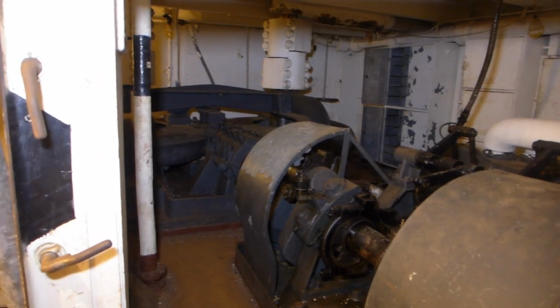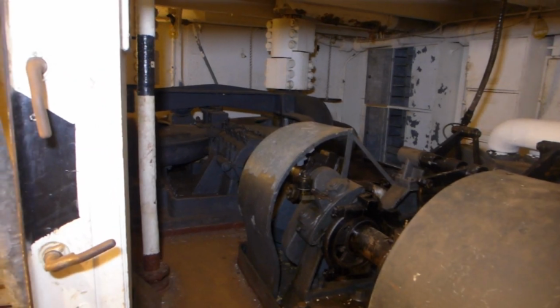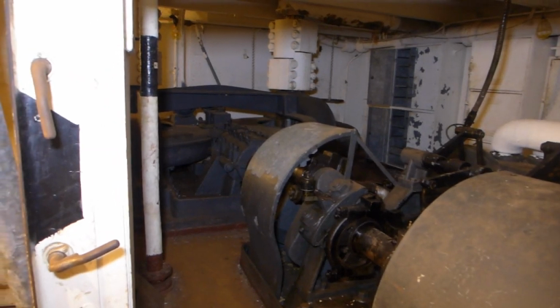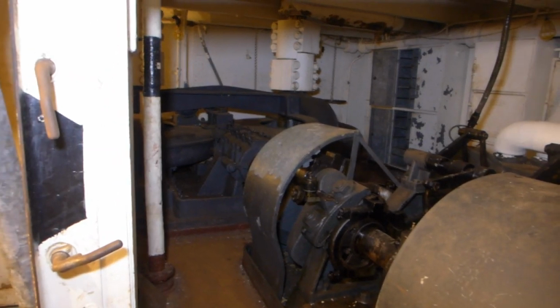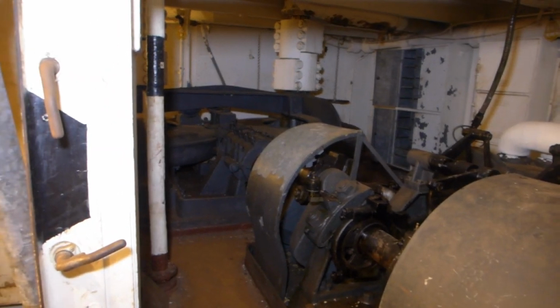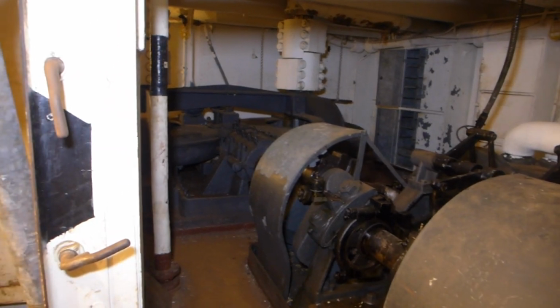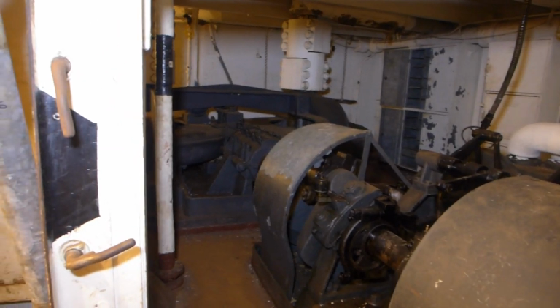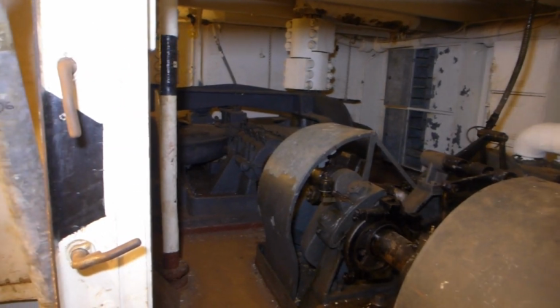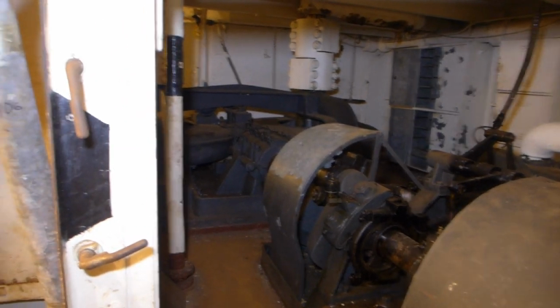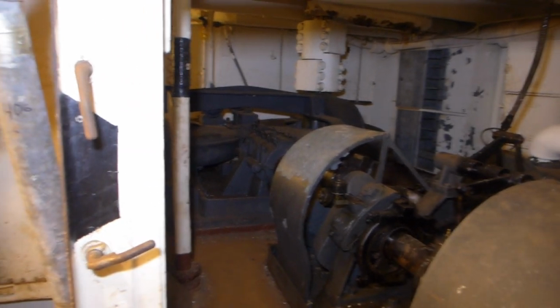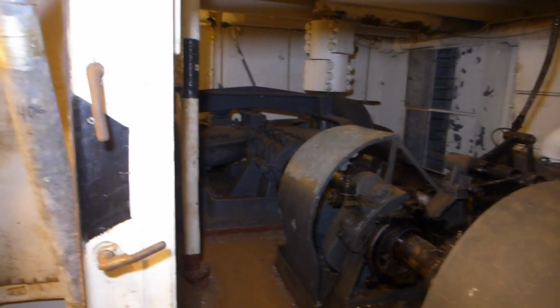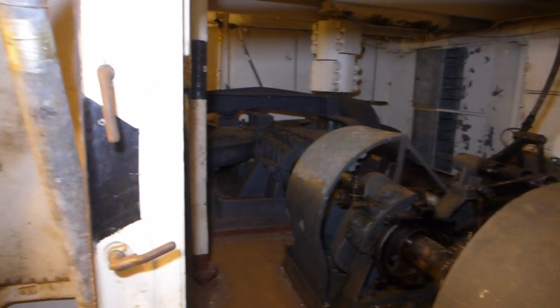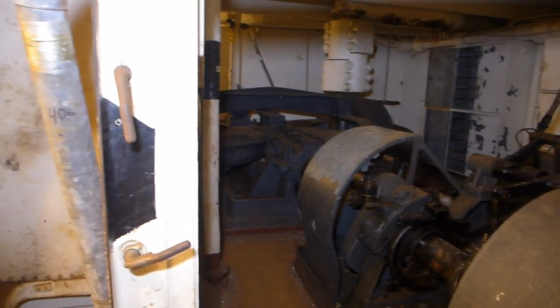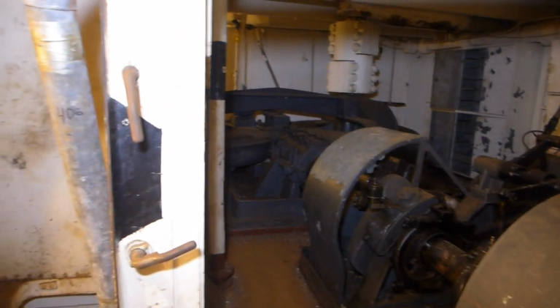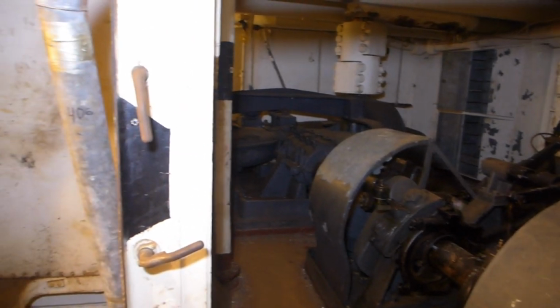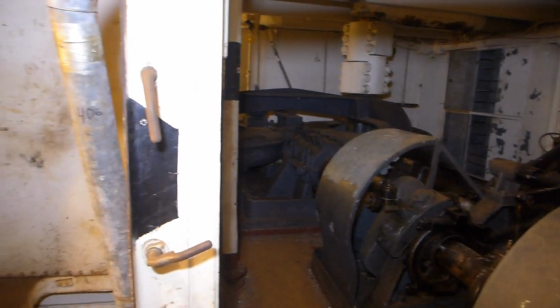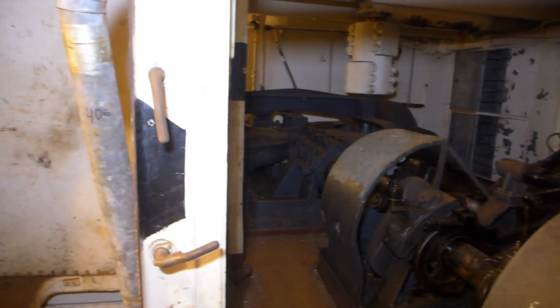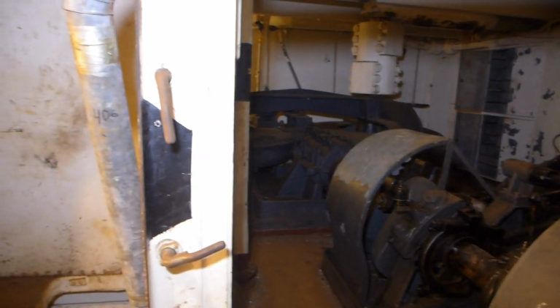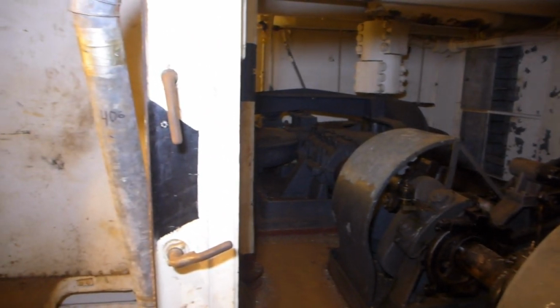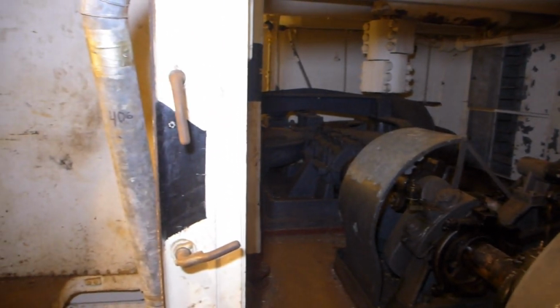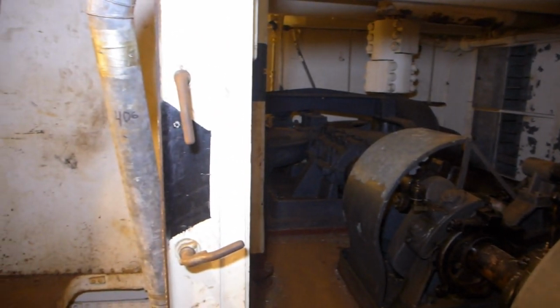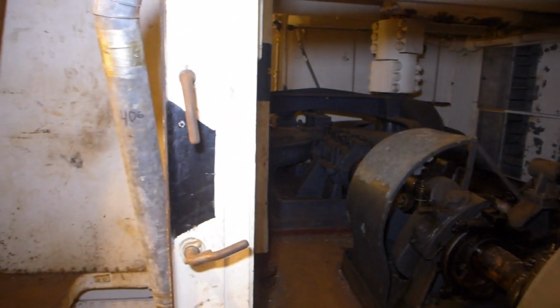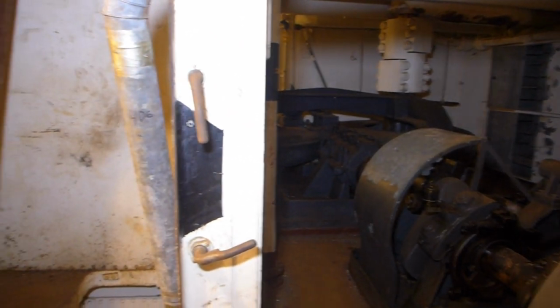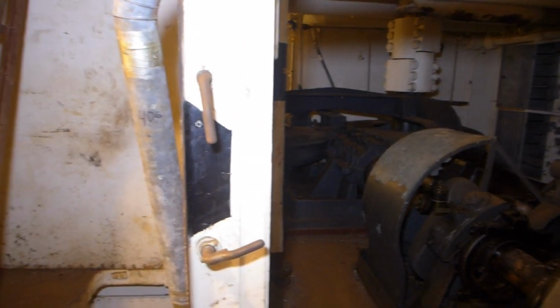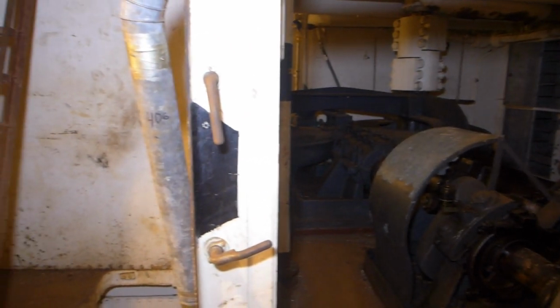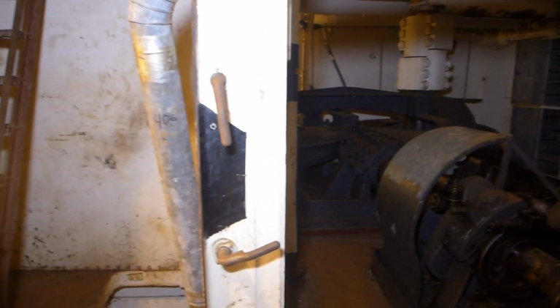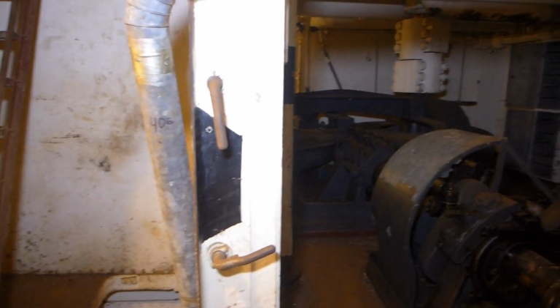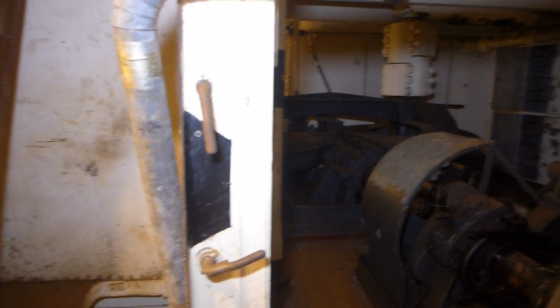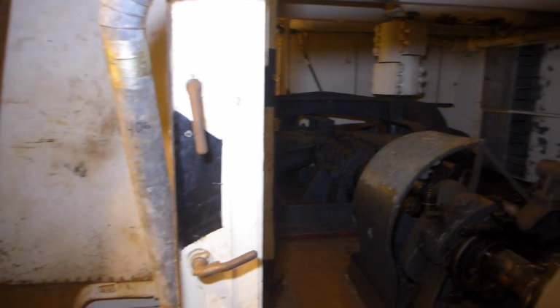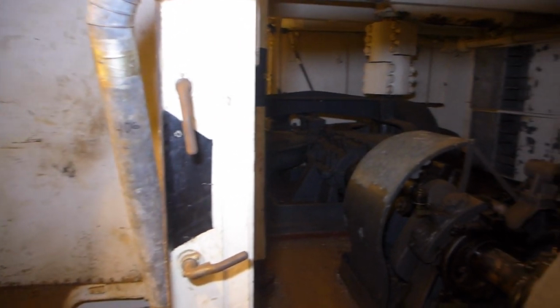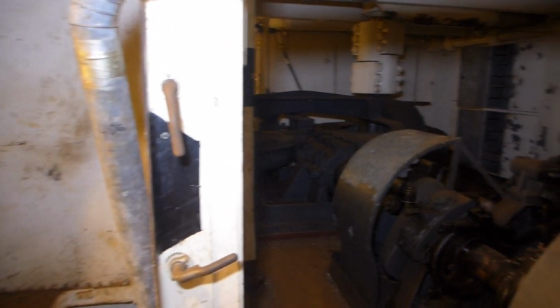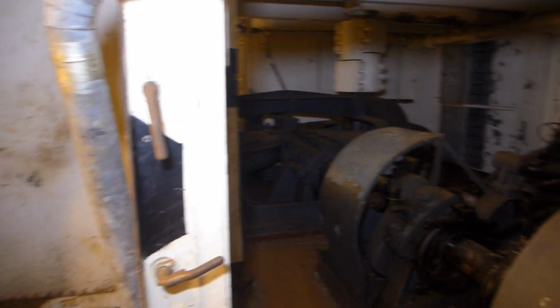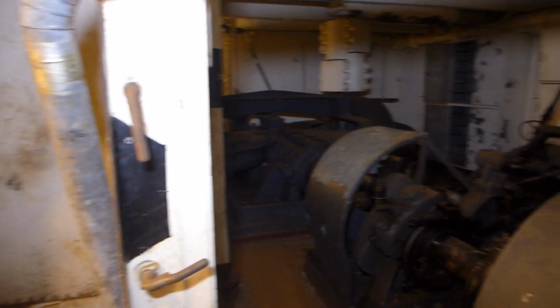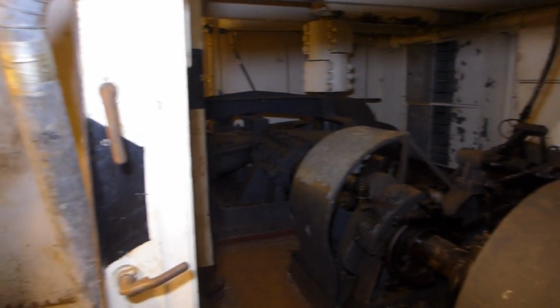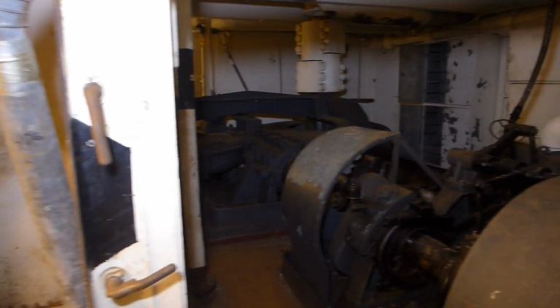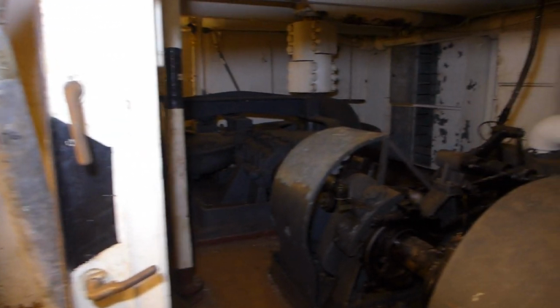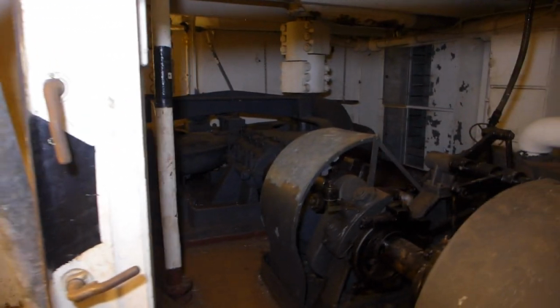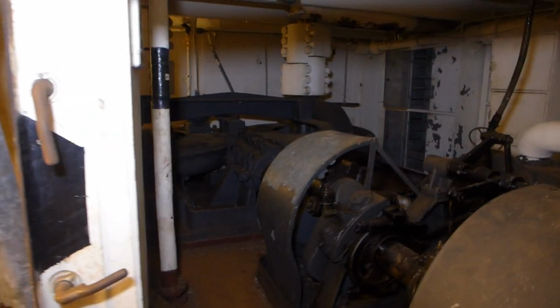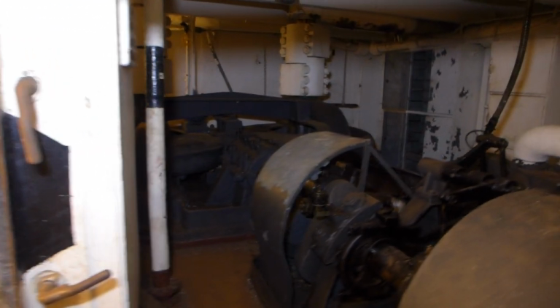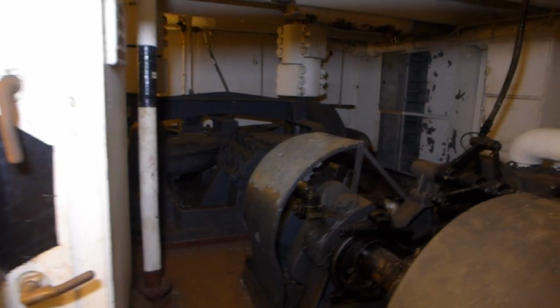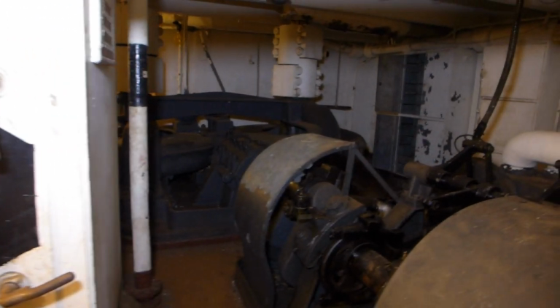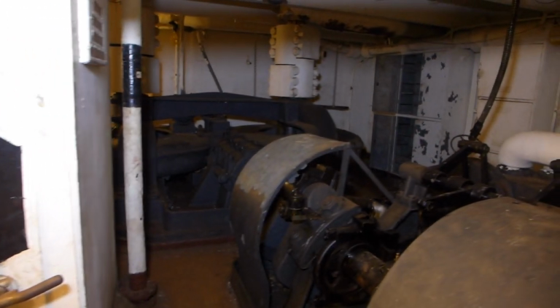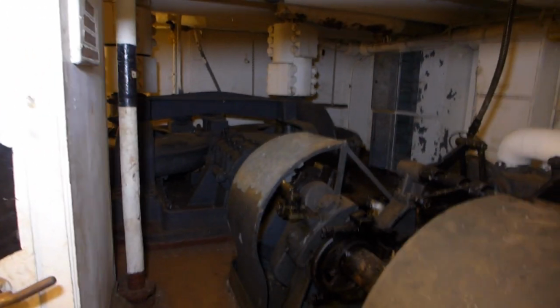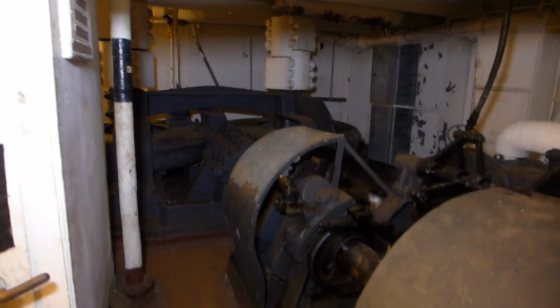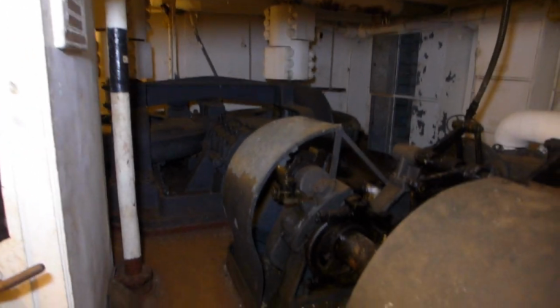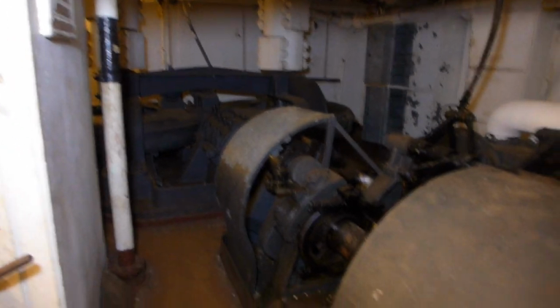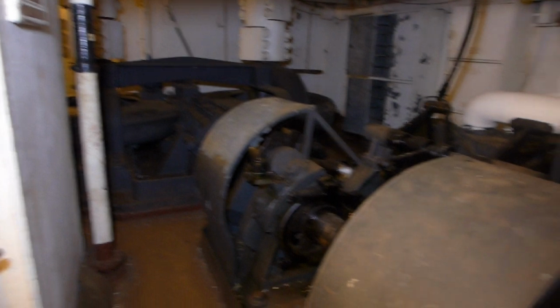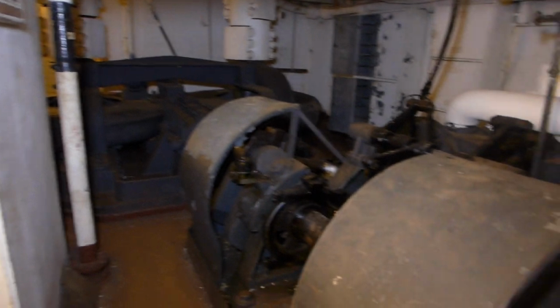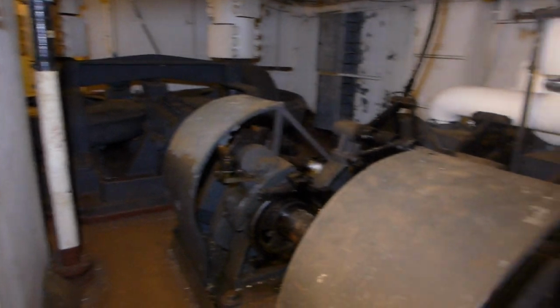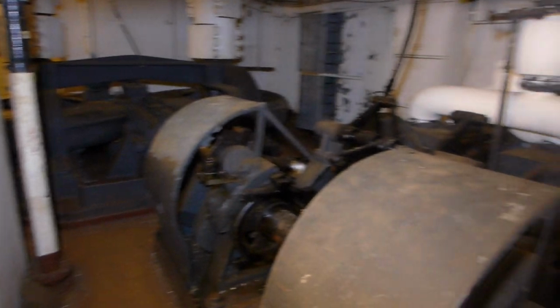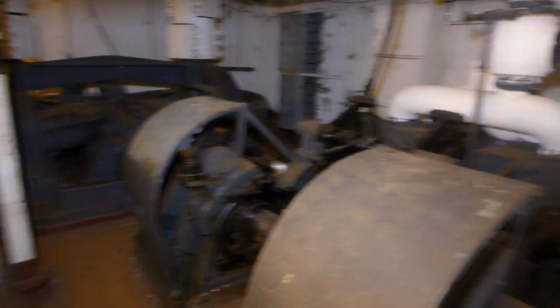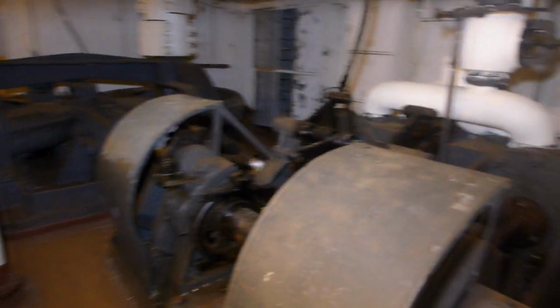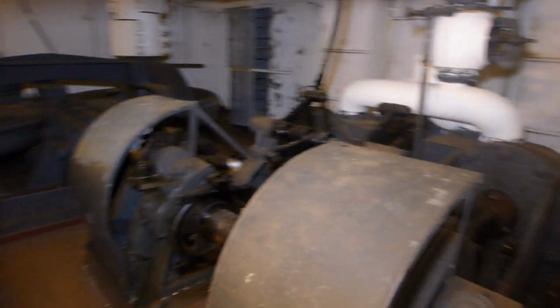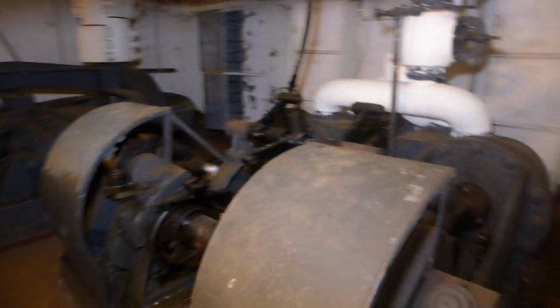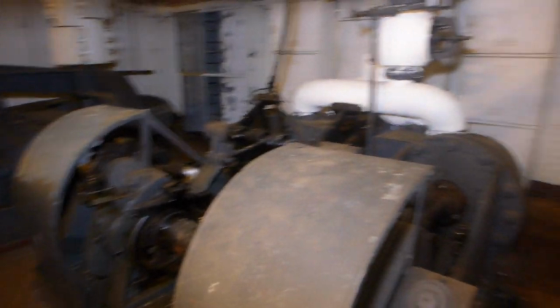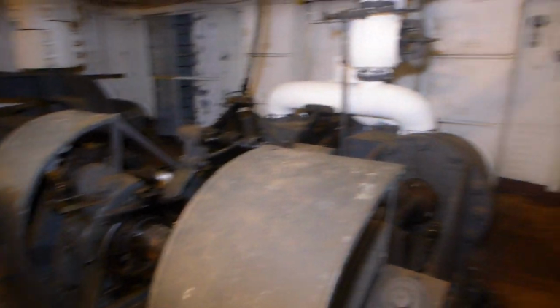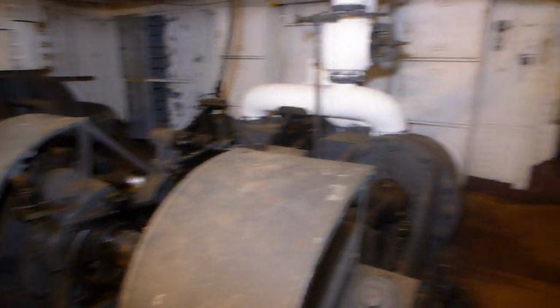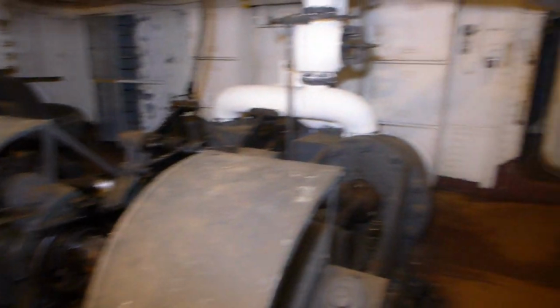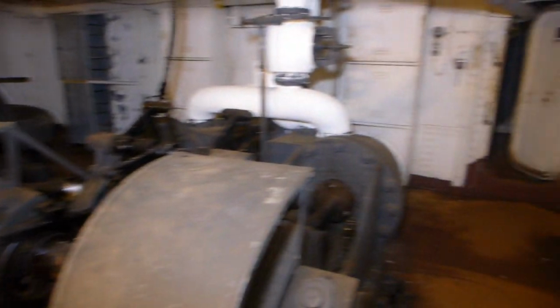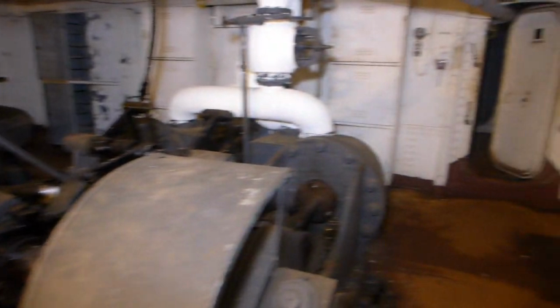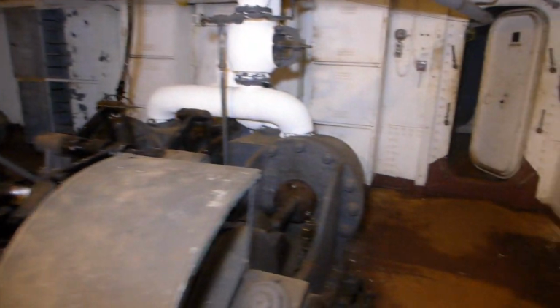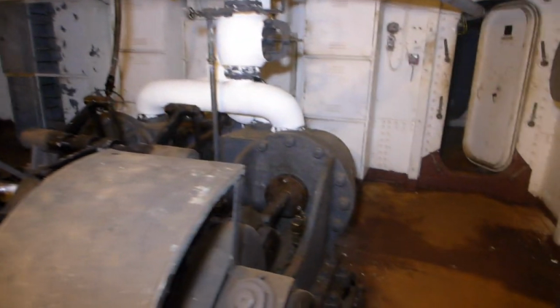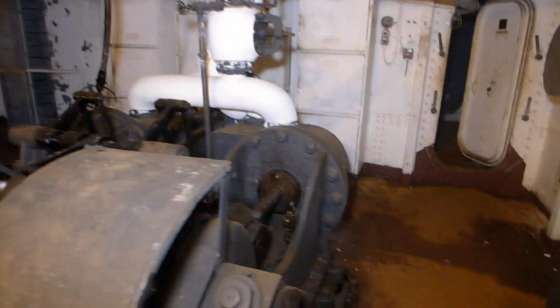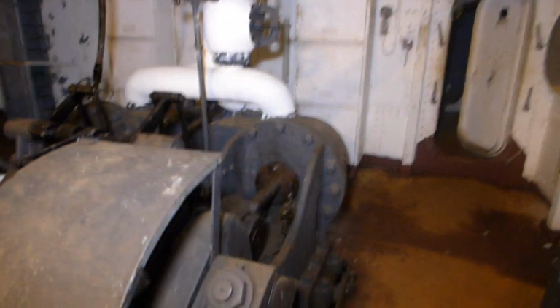We're on first platform, A47. This is the anchor windlass machinery room.